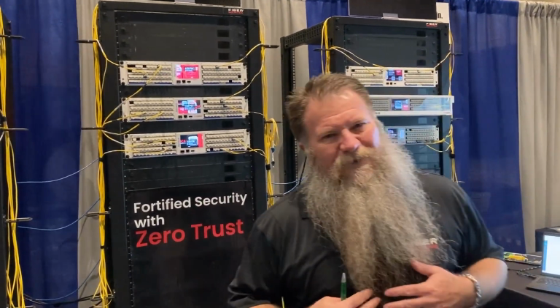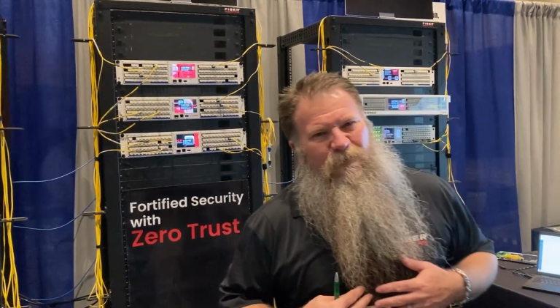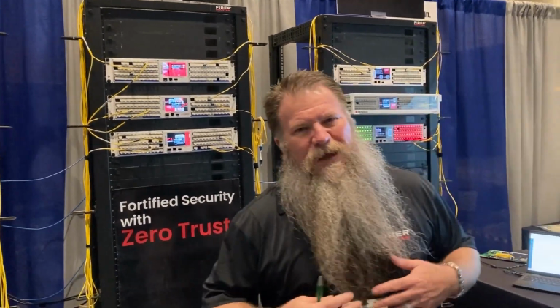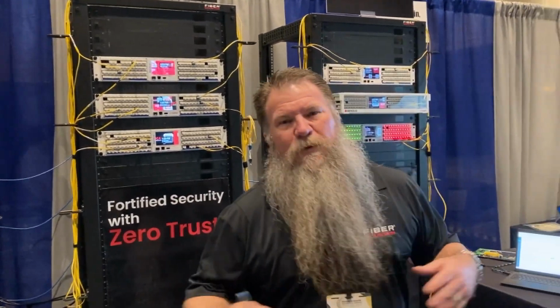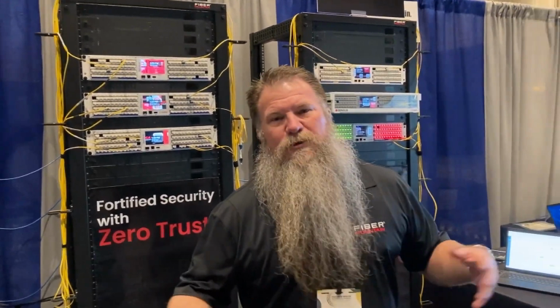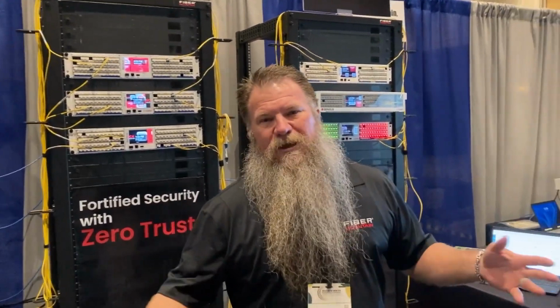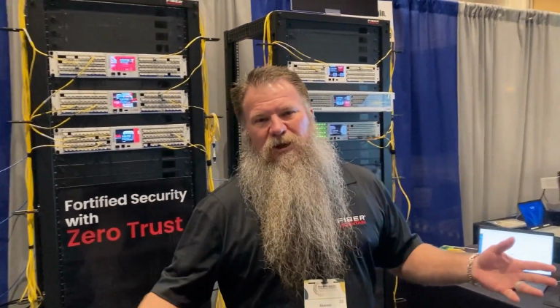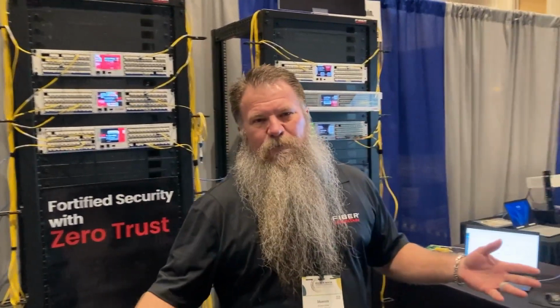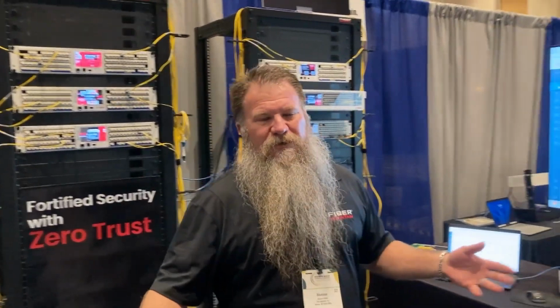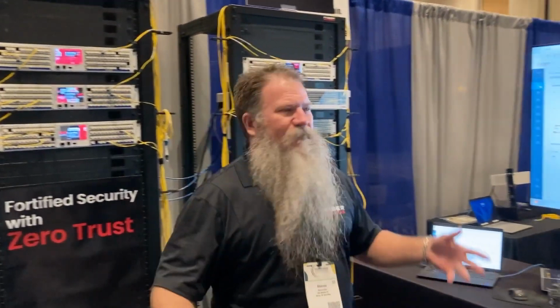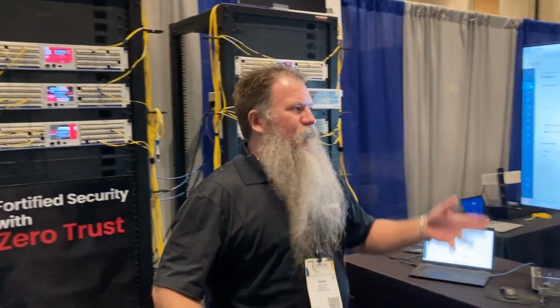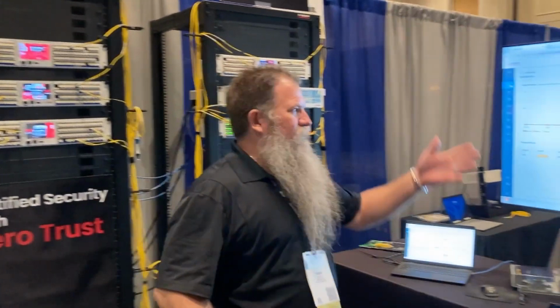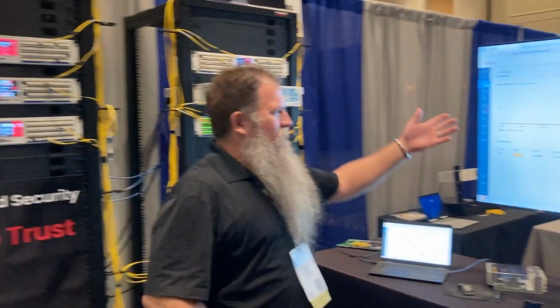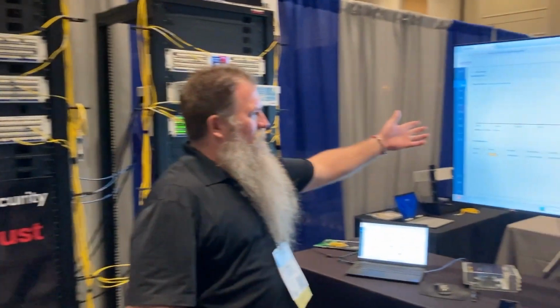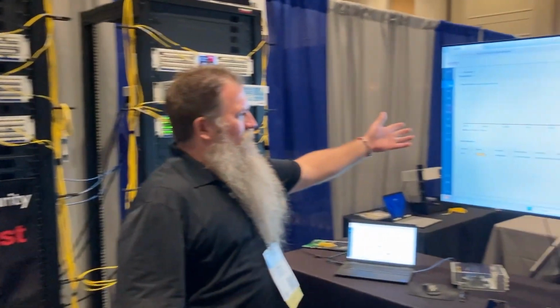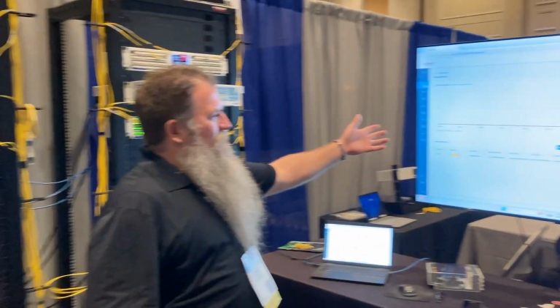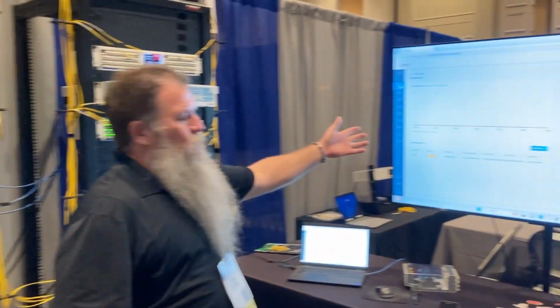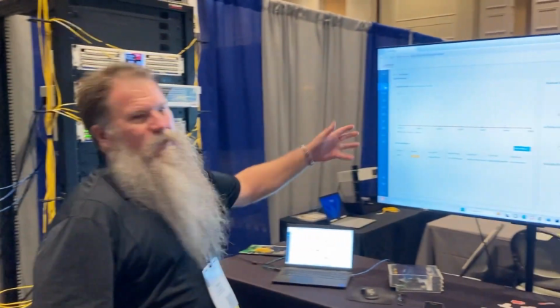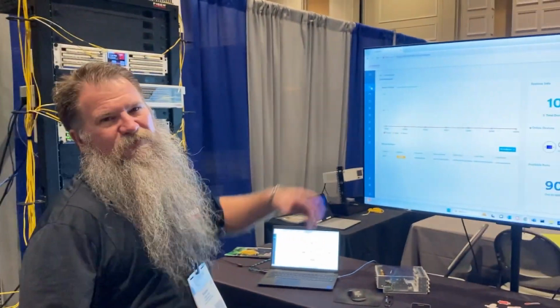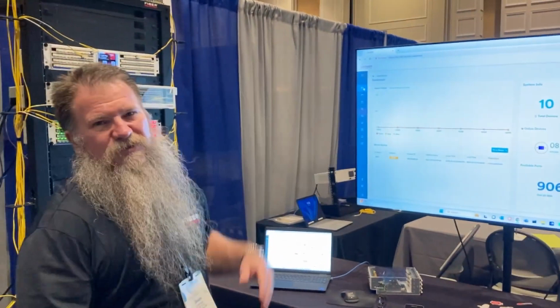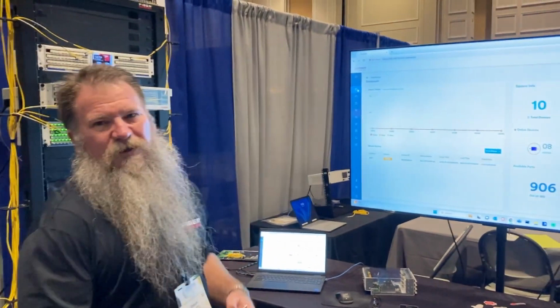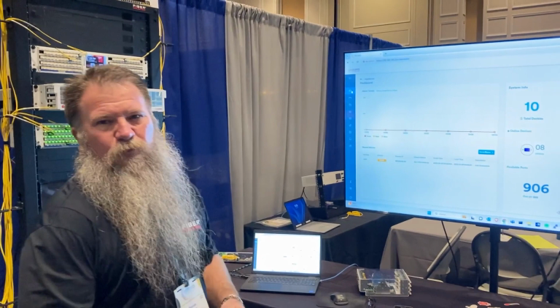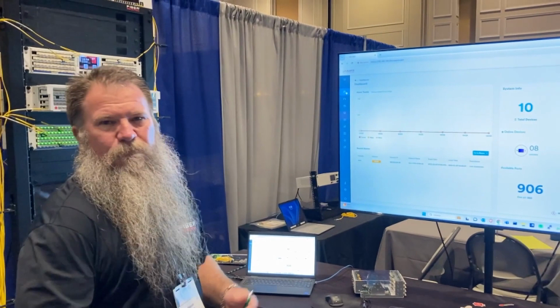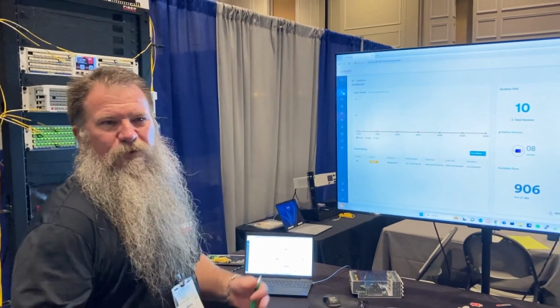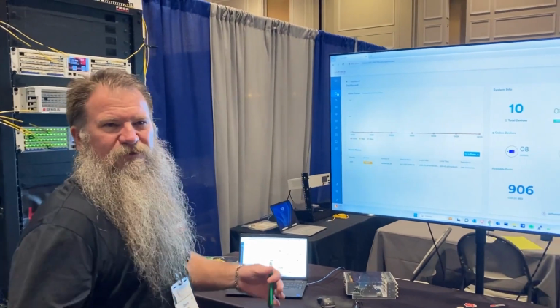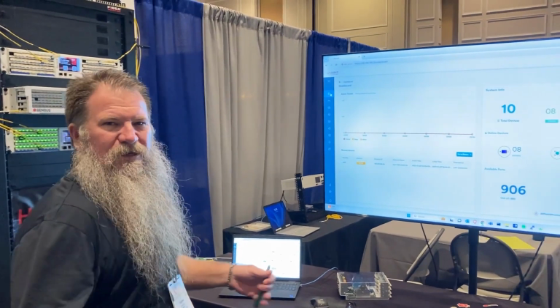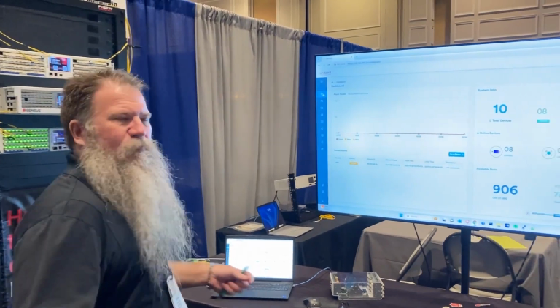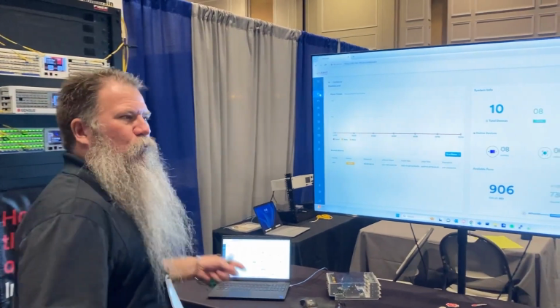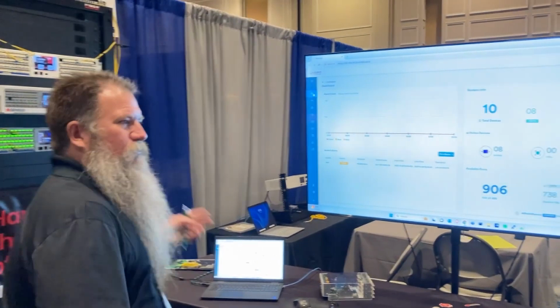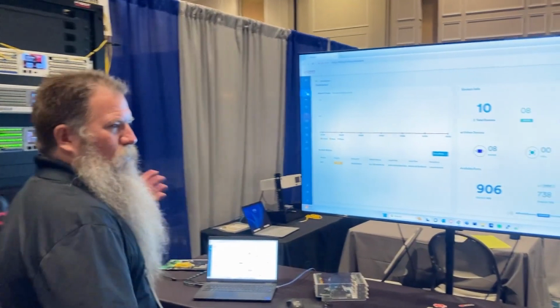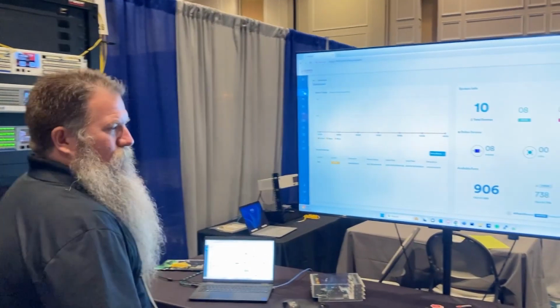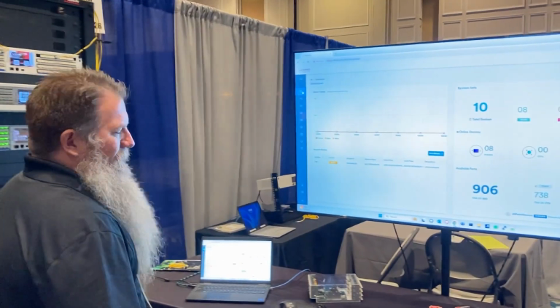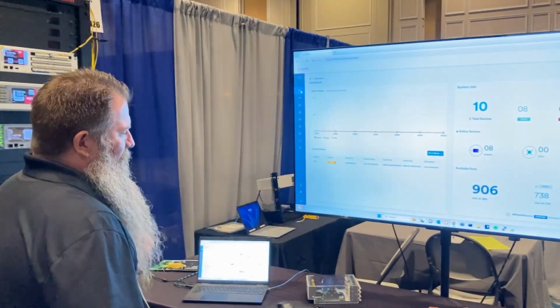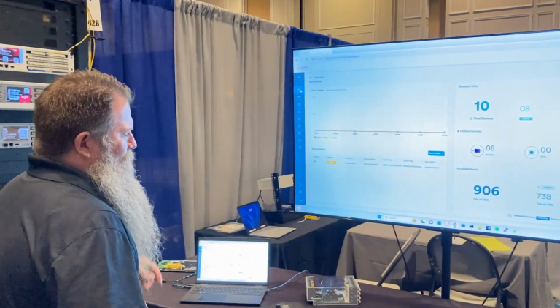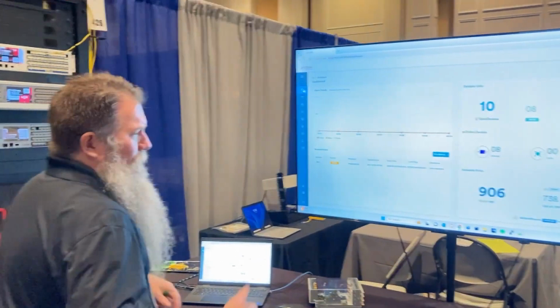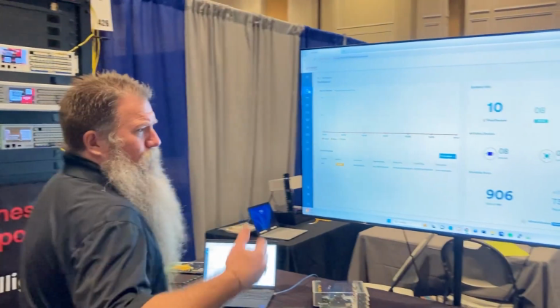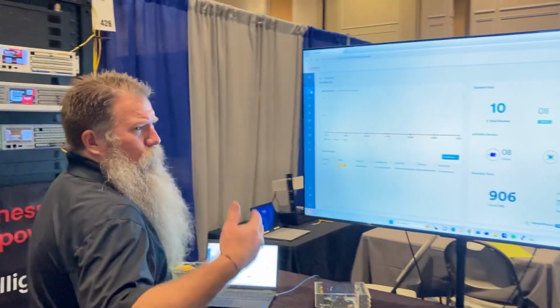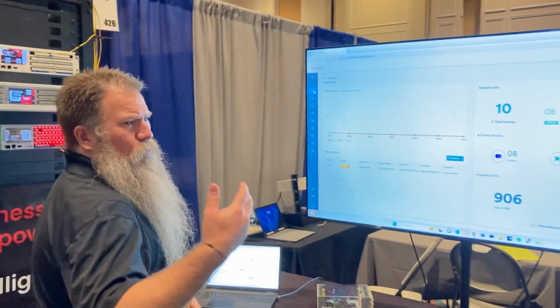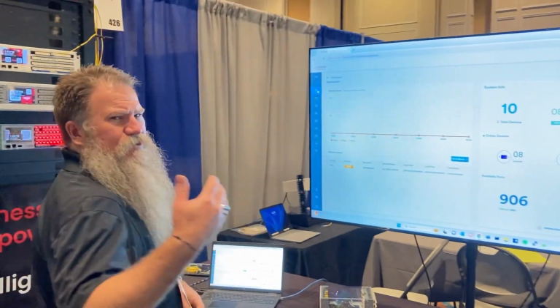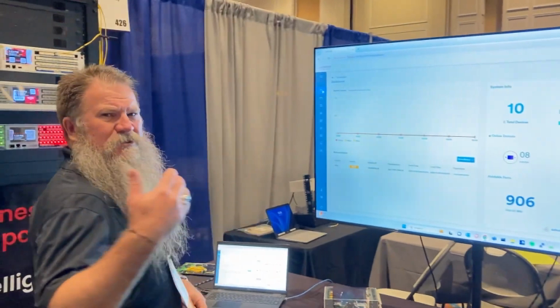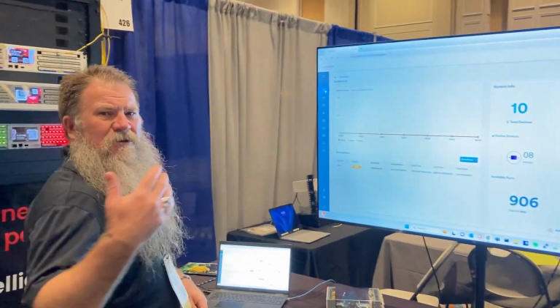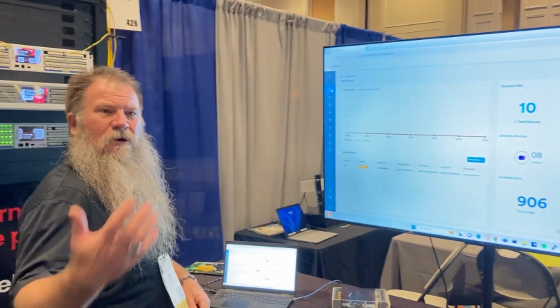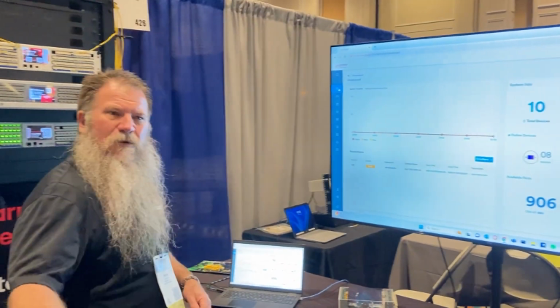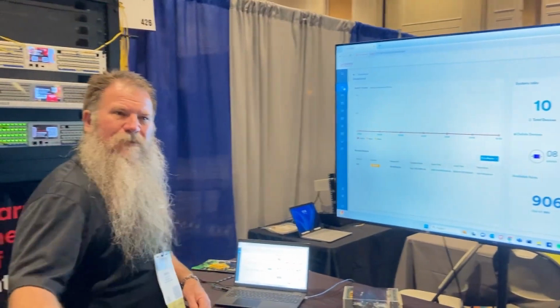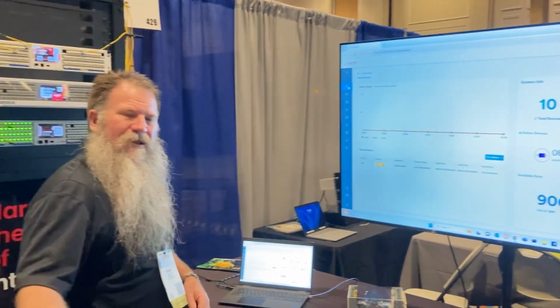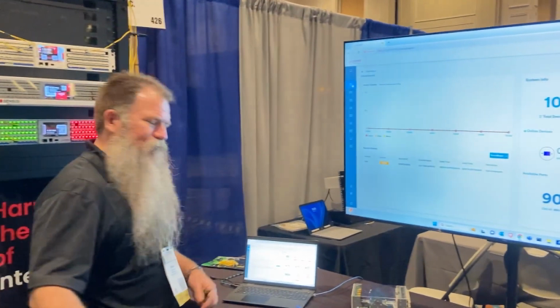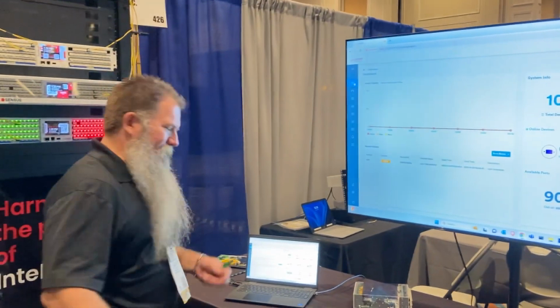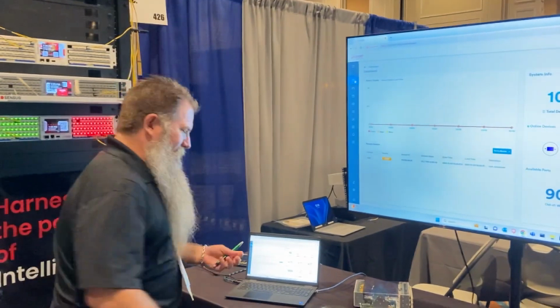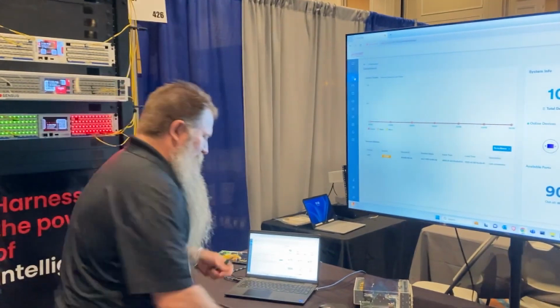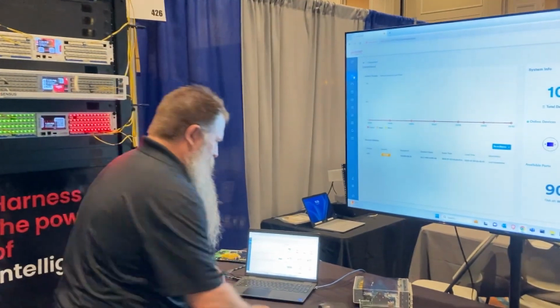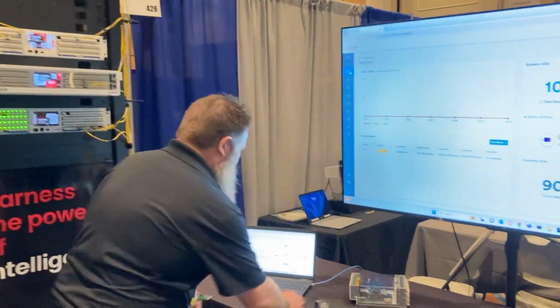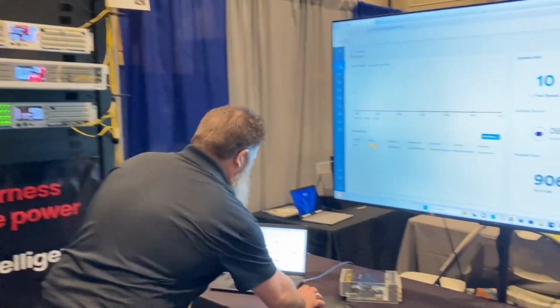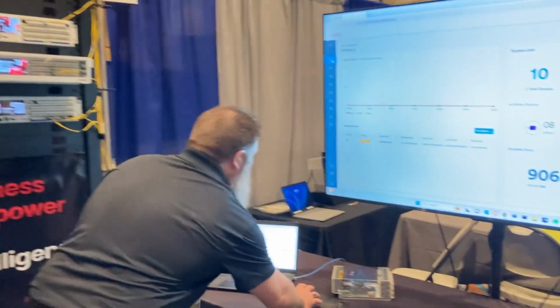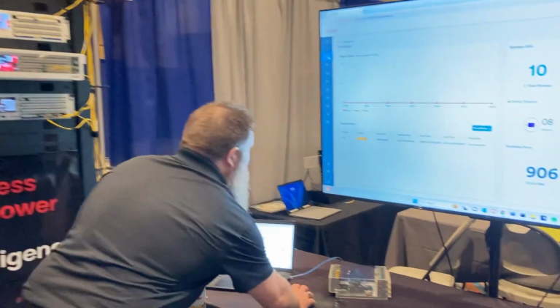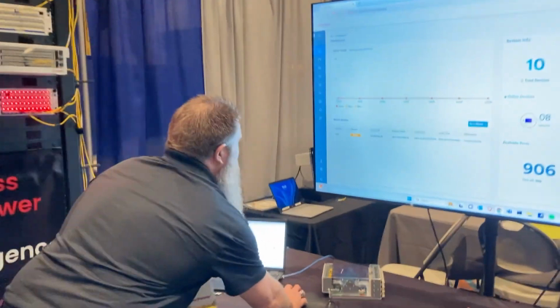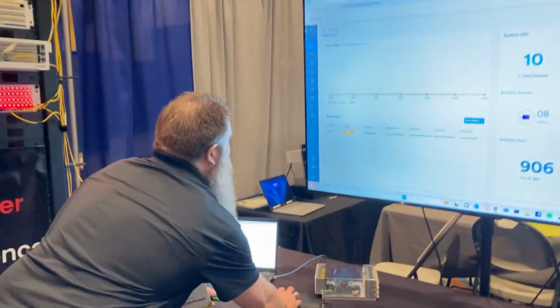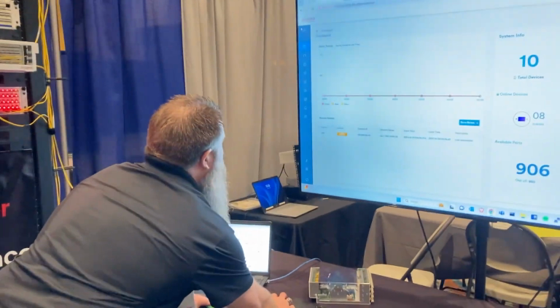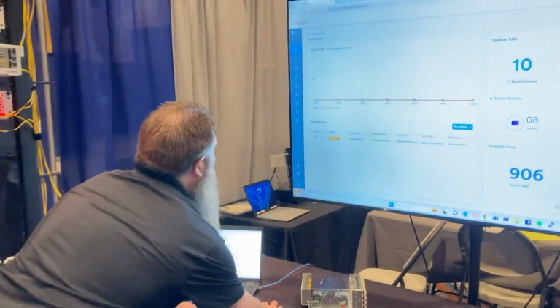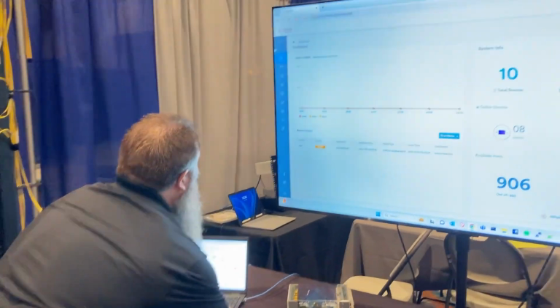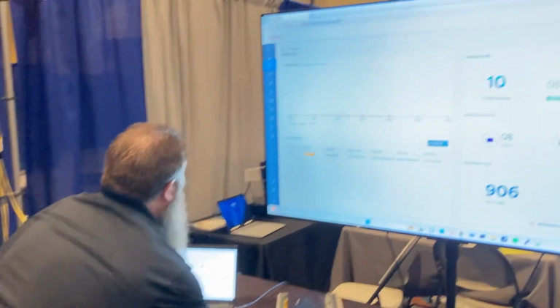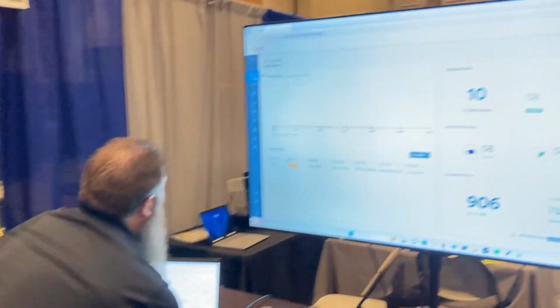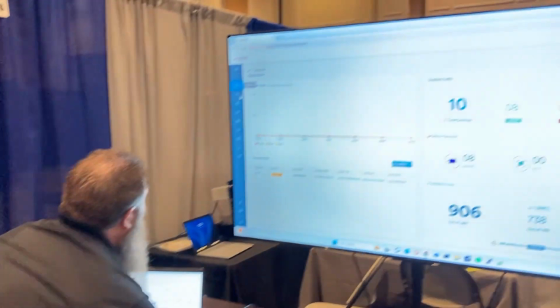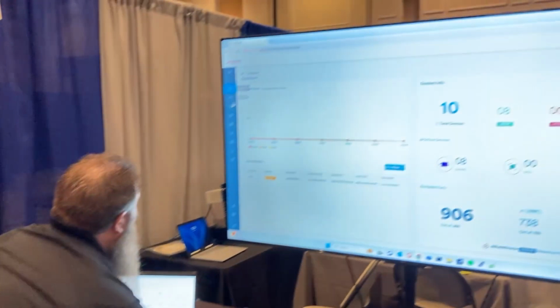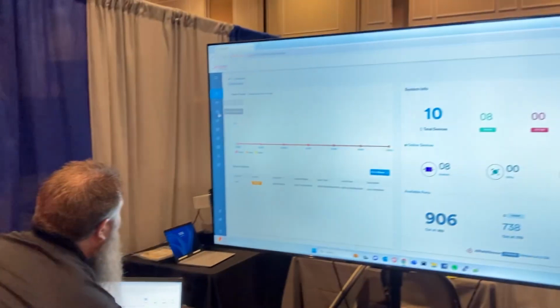At Fiber Mountain we do that a little bit differently. We have software built in everywhere for our ports and our managed panels. Let me just show you how we do that.